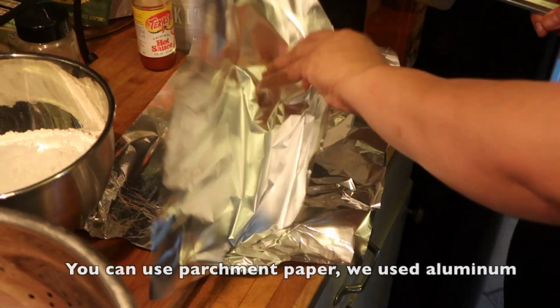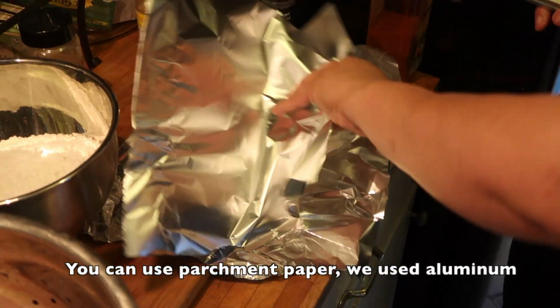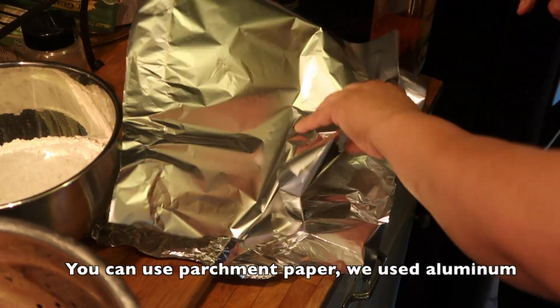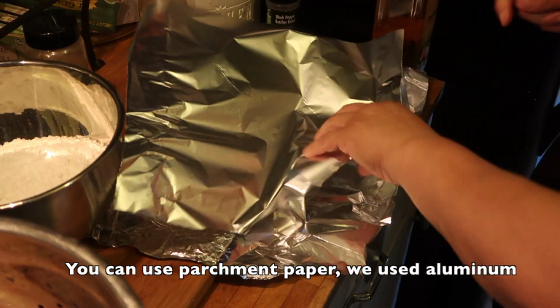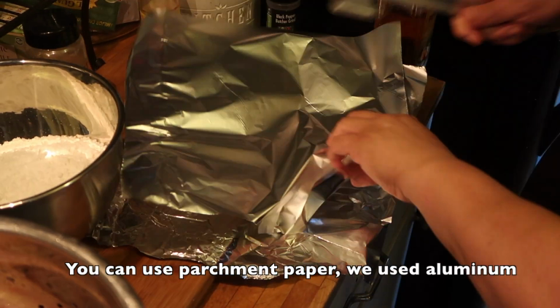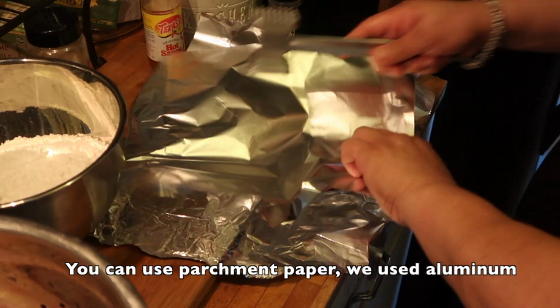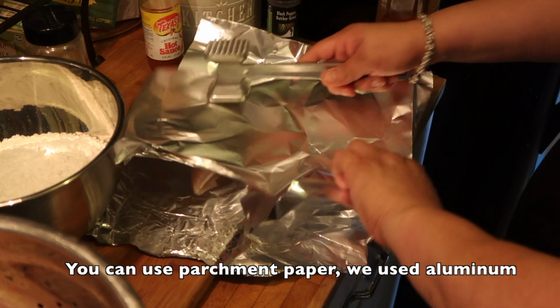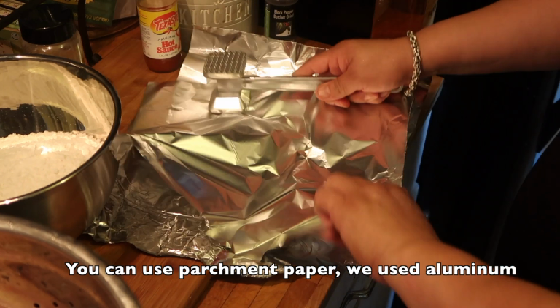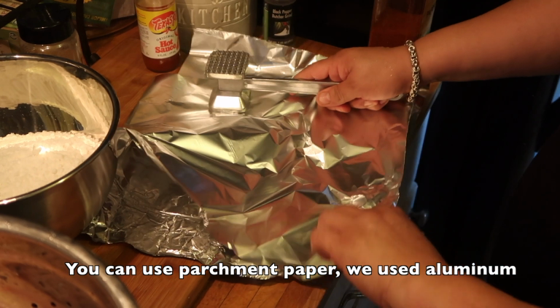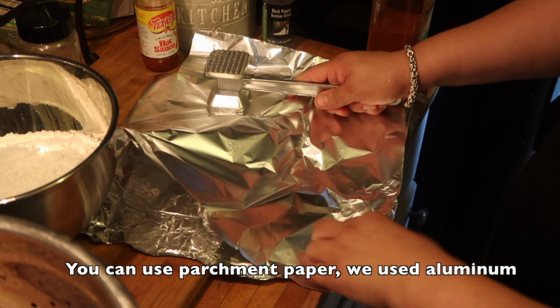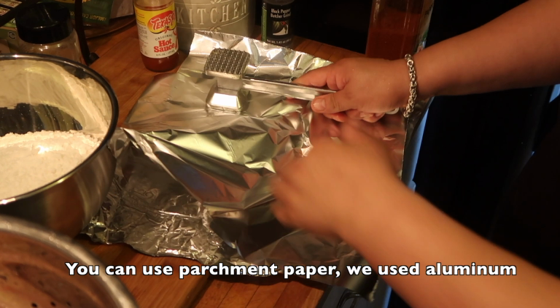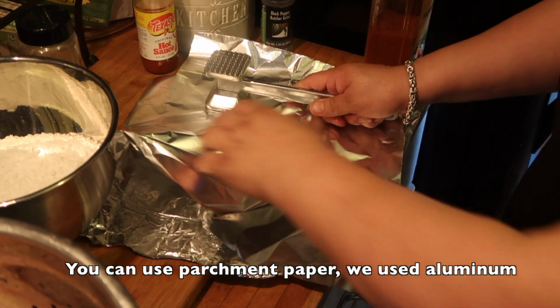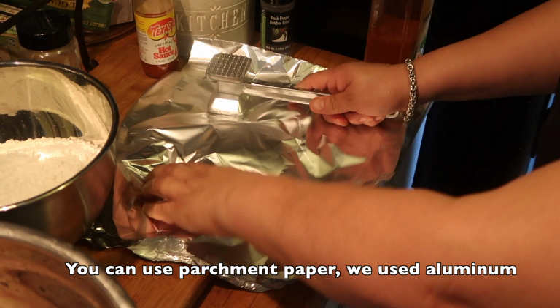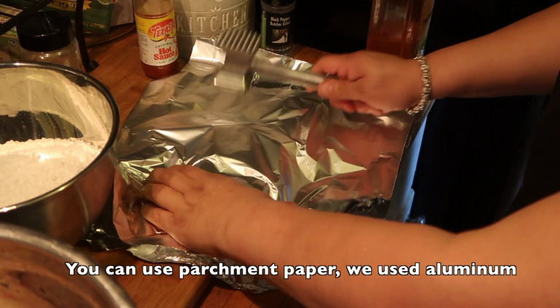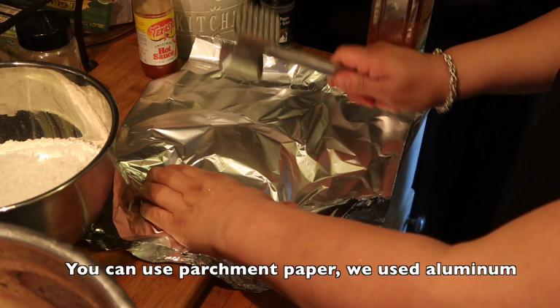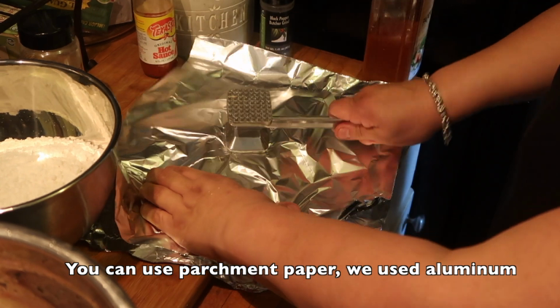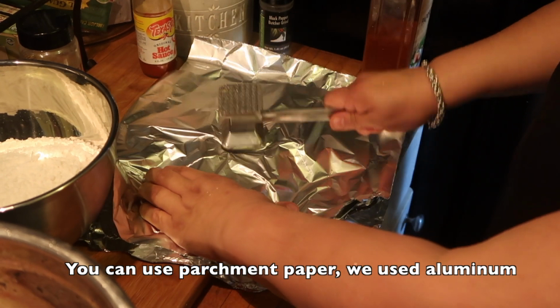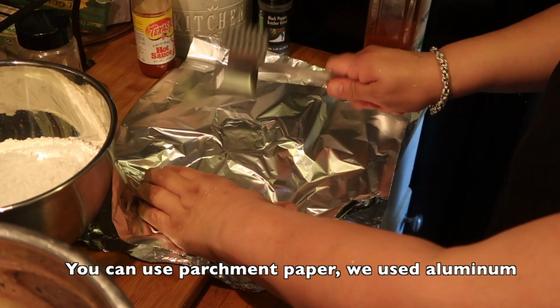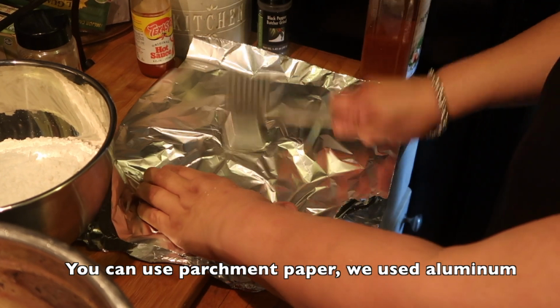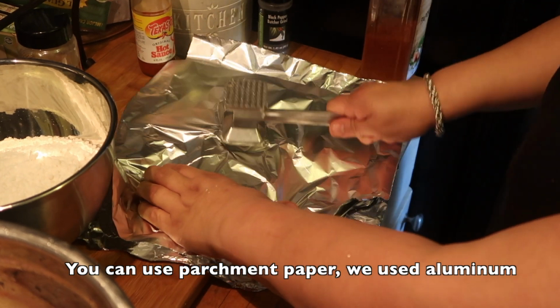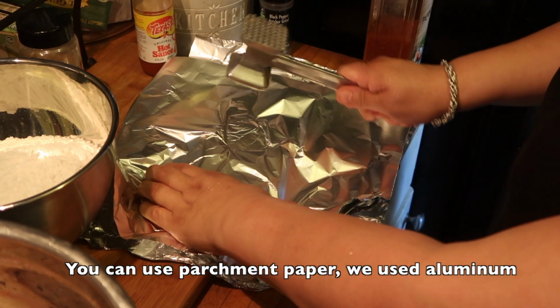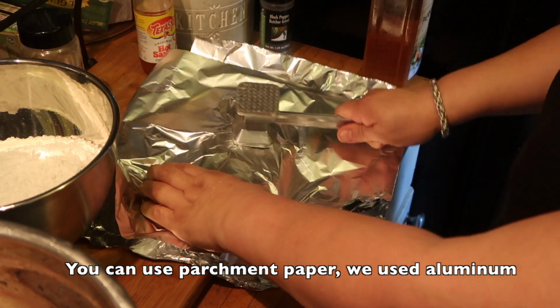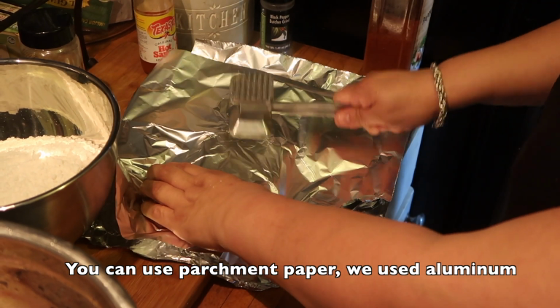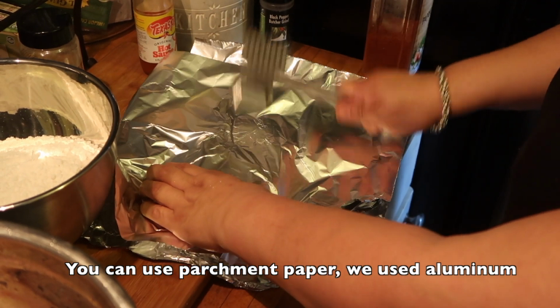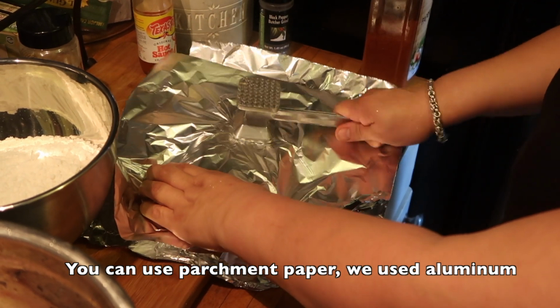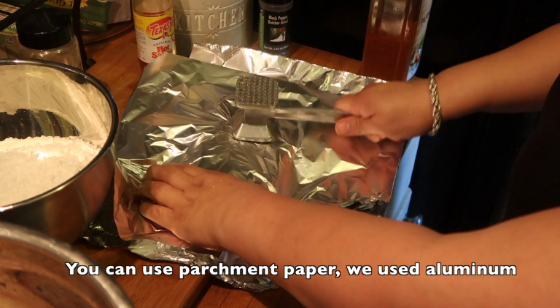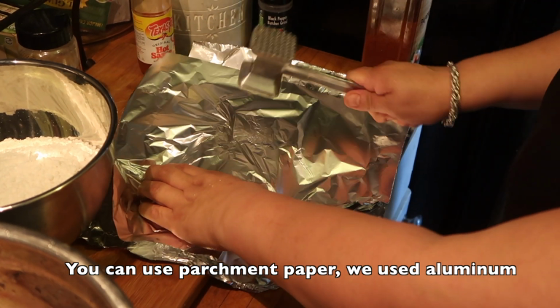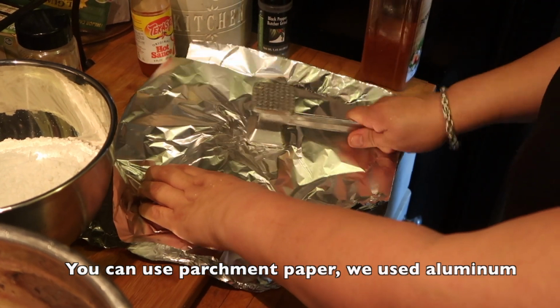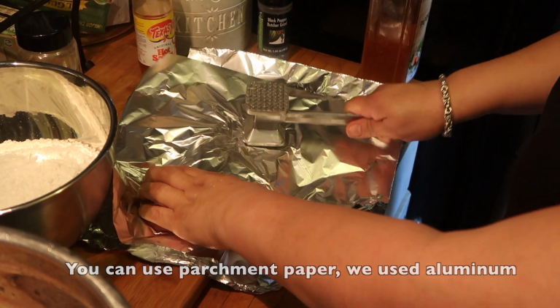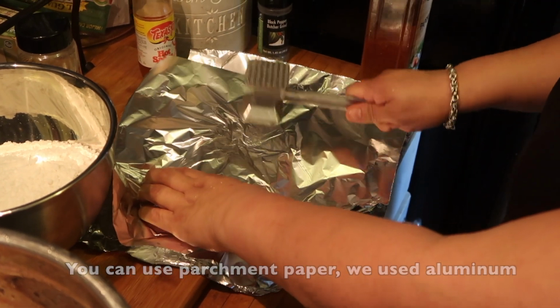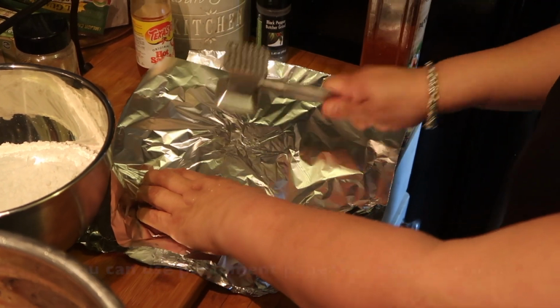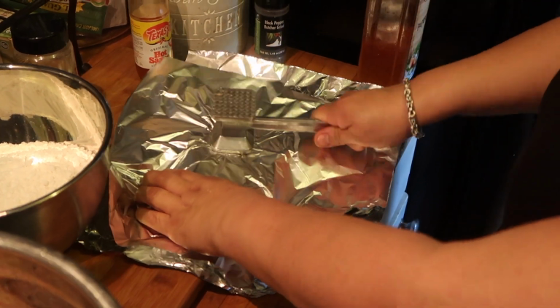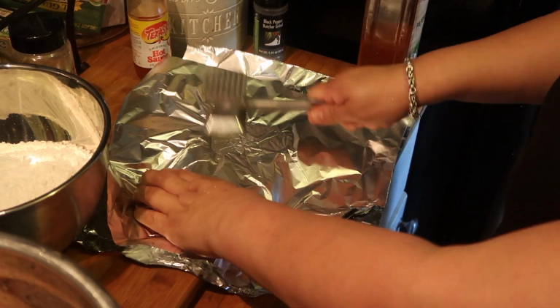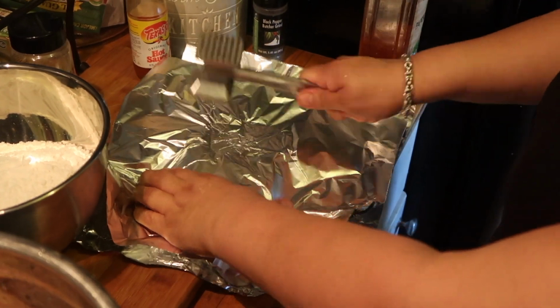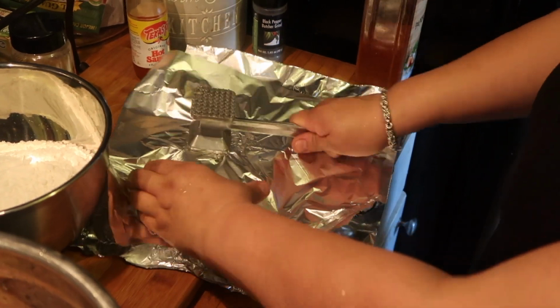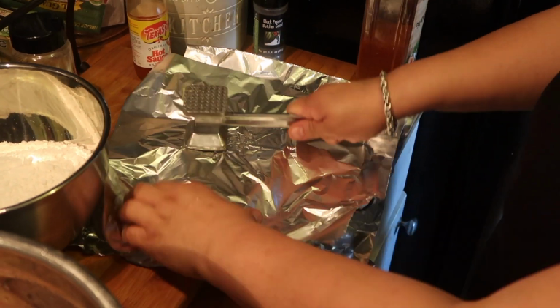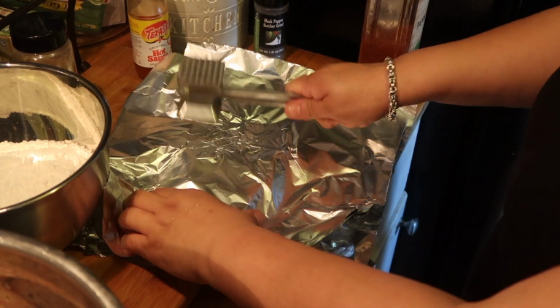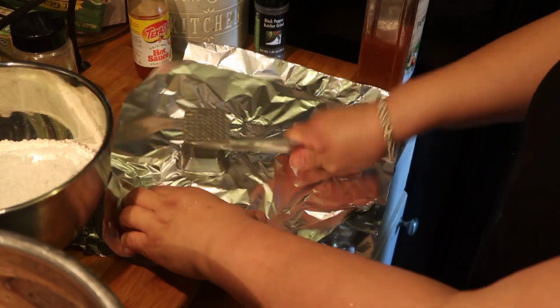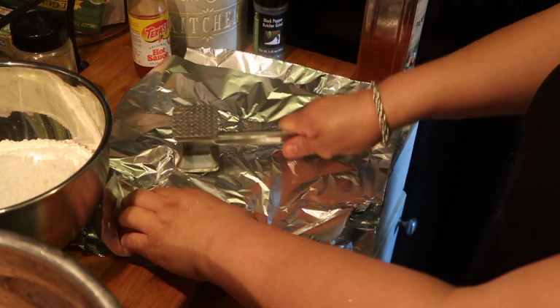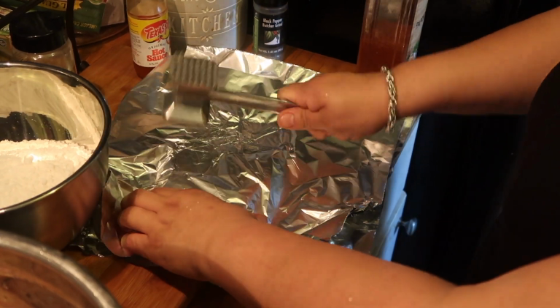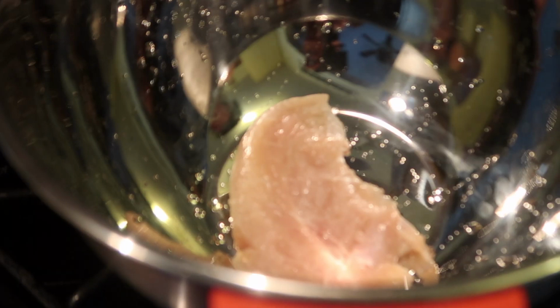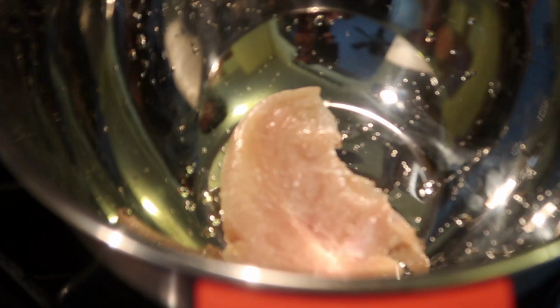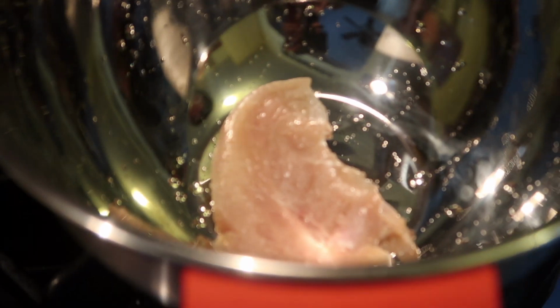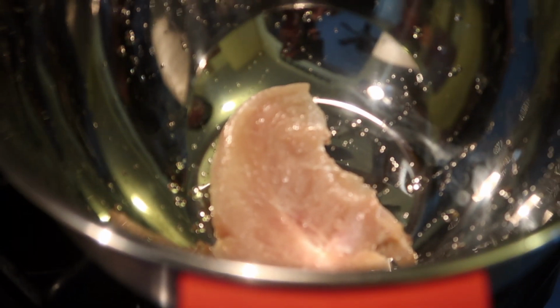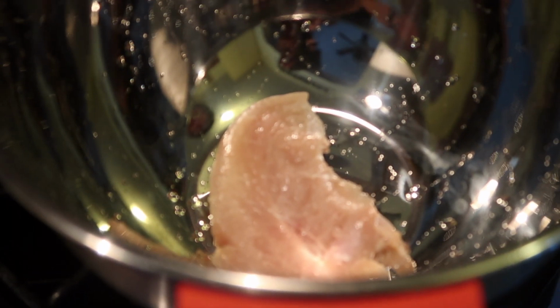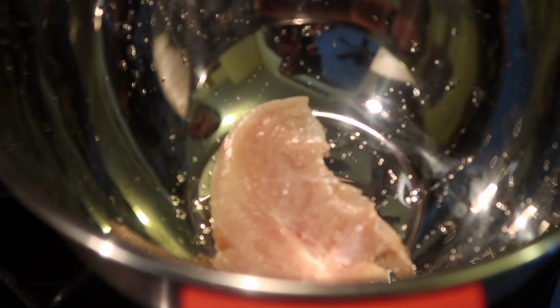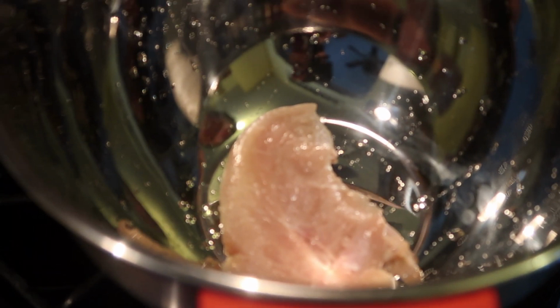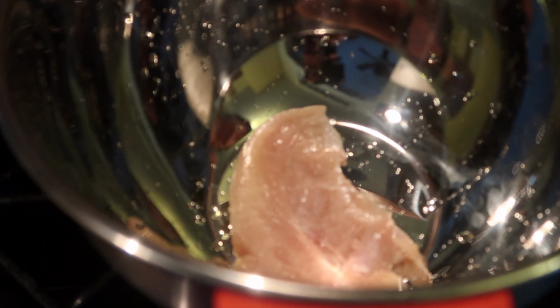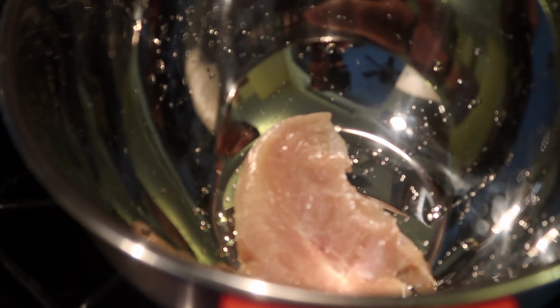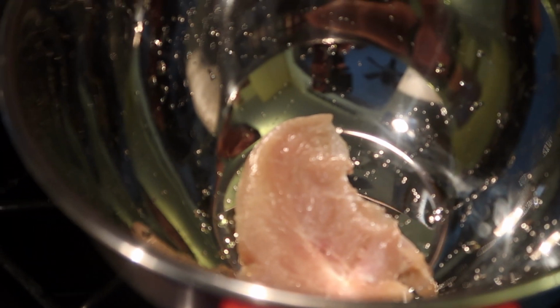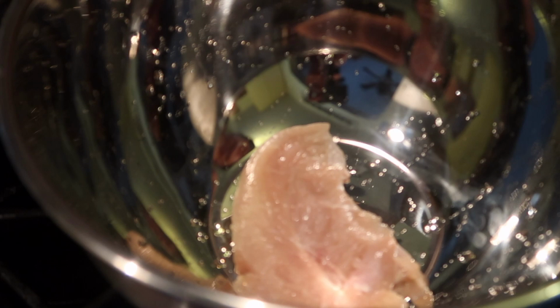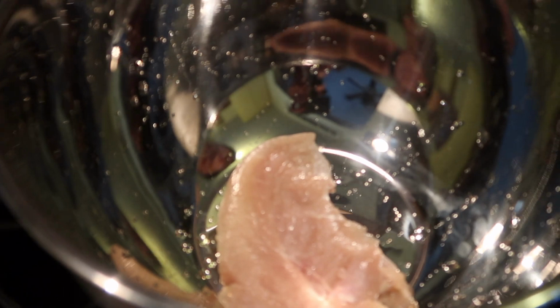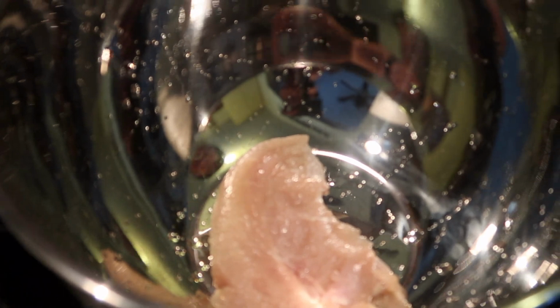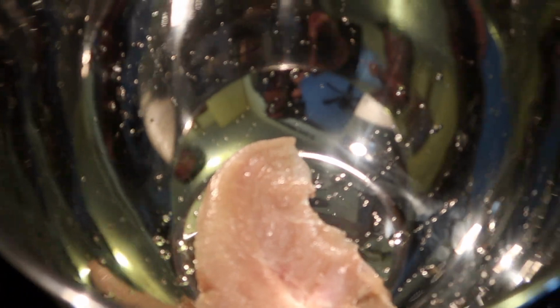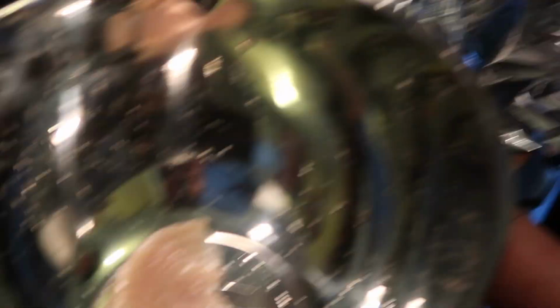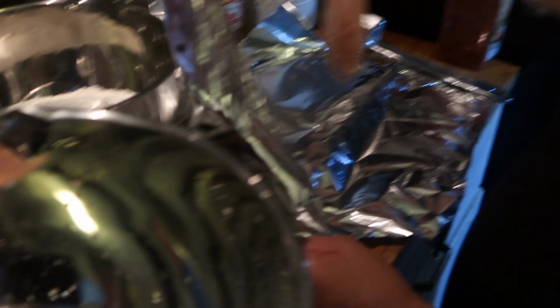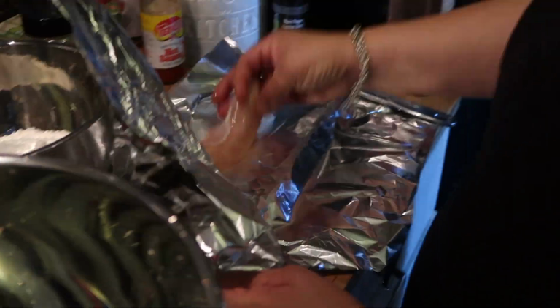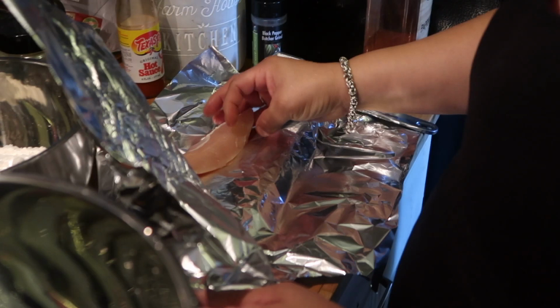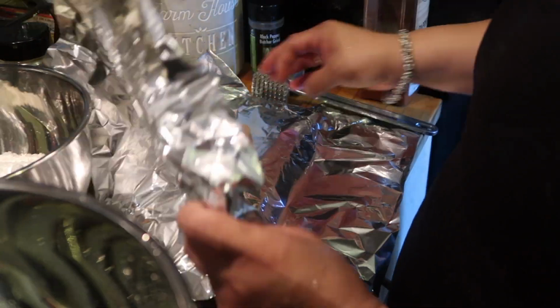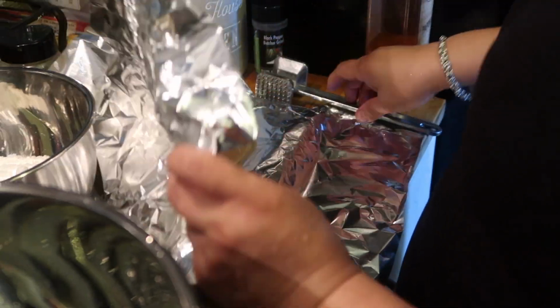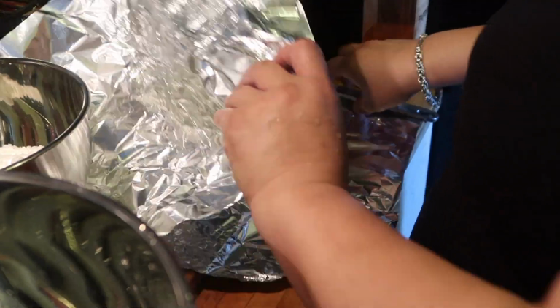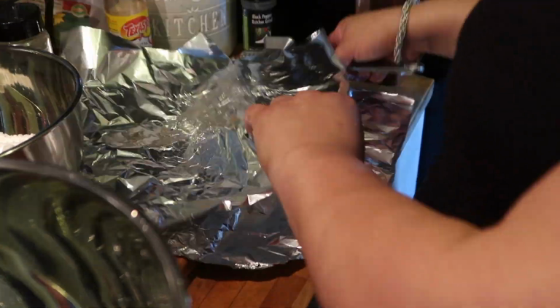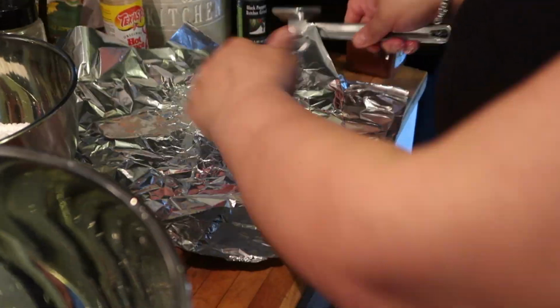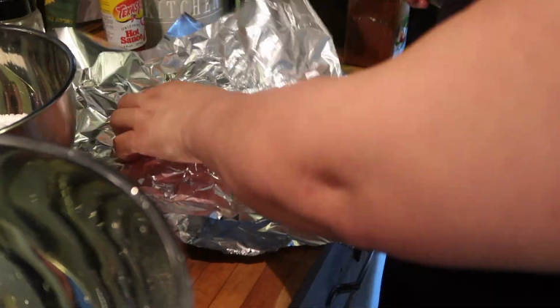Time to pound the cutlets. If you don't have a pounder, go ahead and use a can or anything you have to smash down your cutlets.